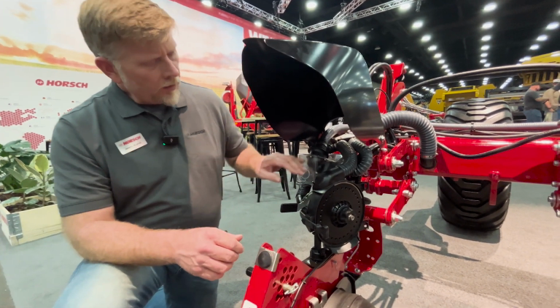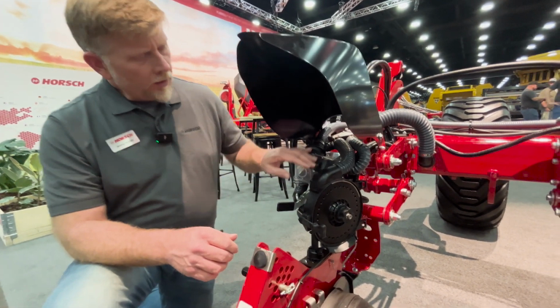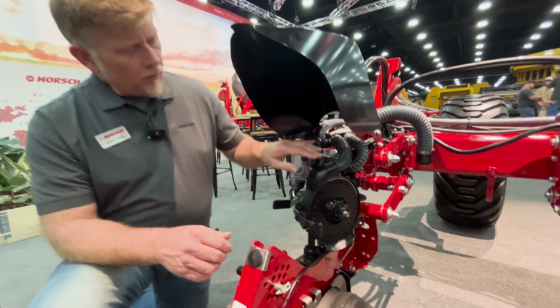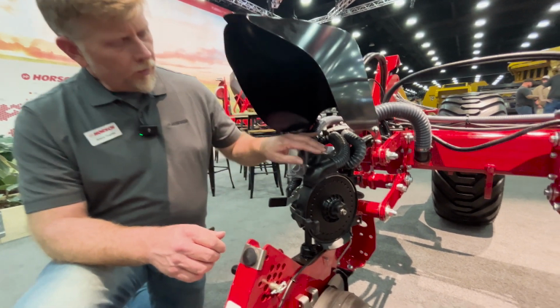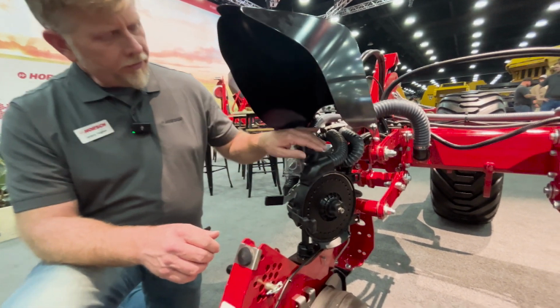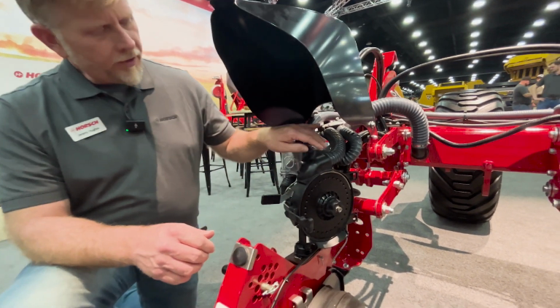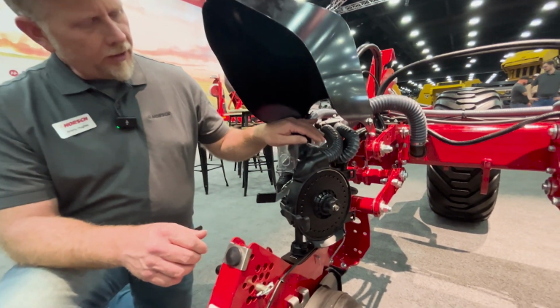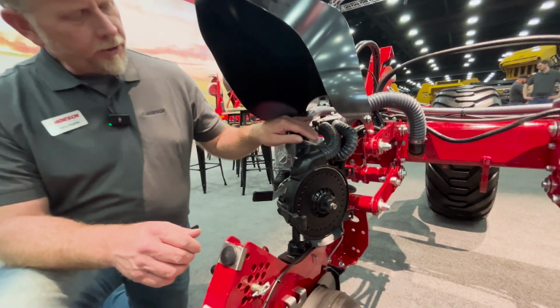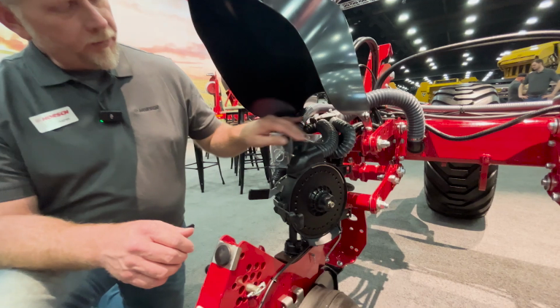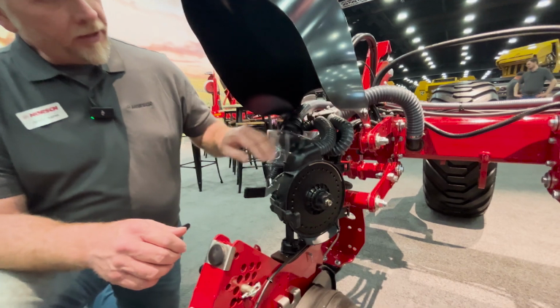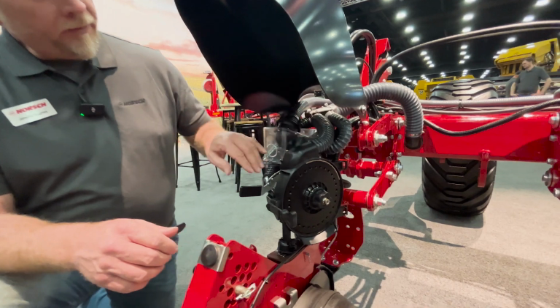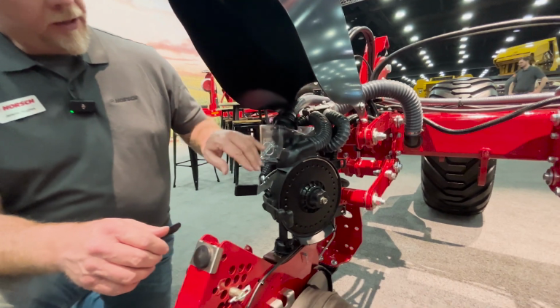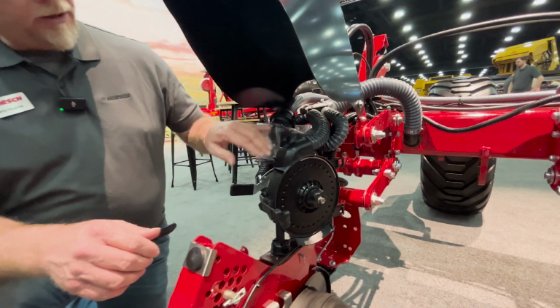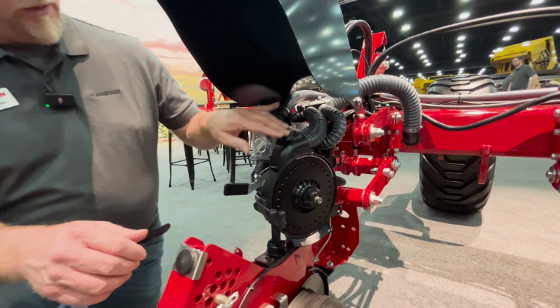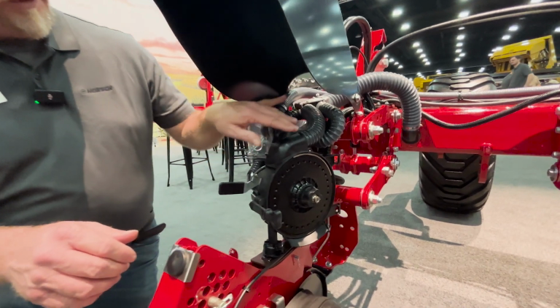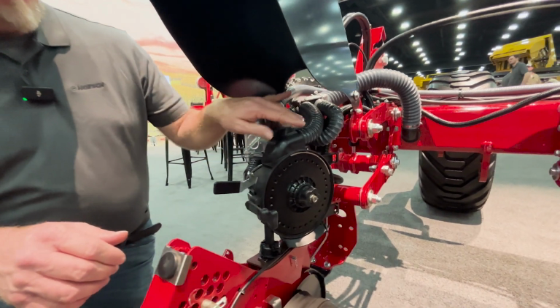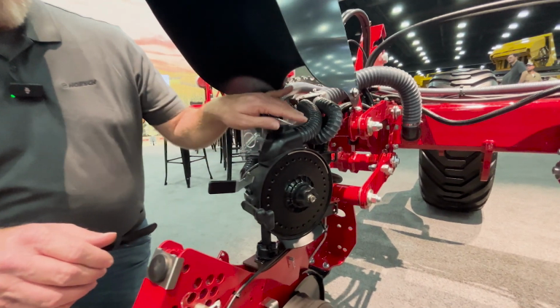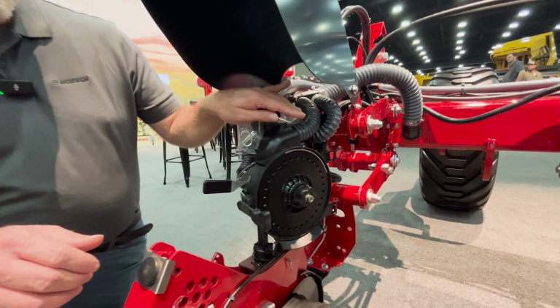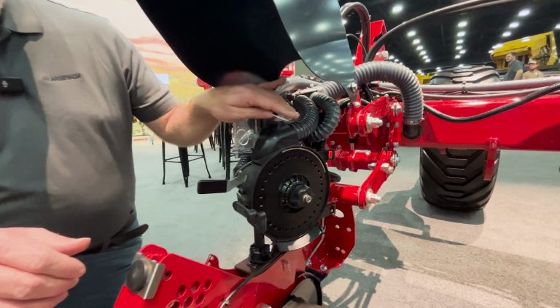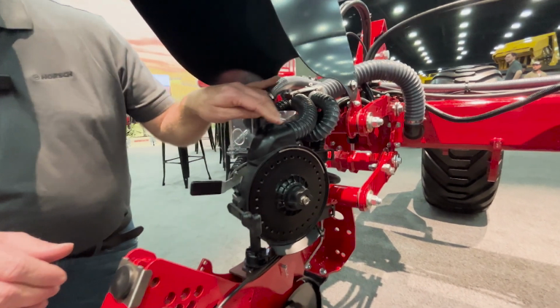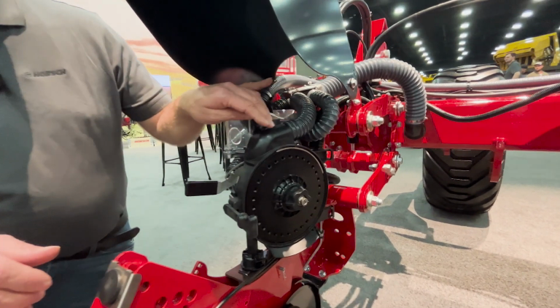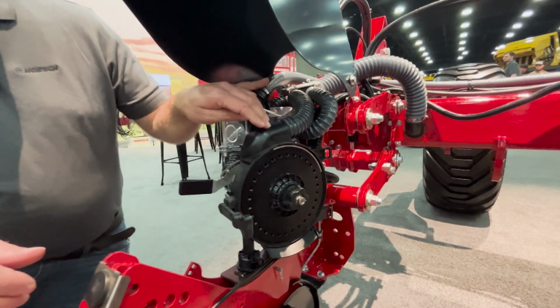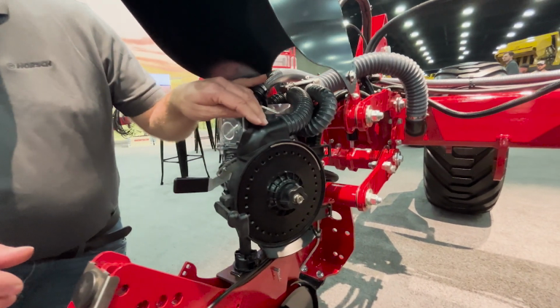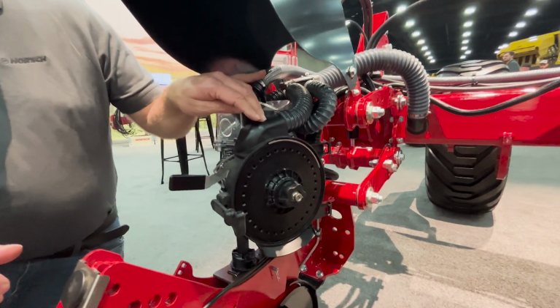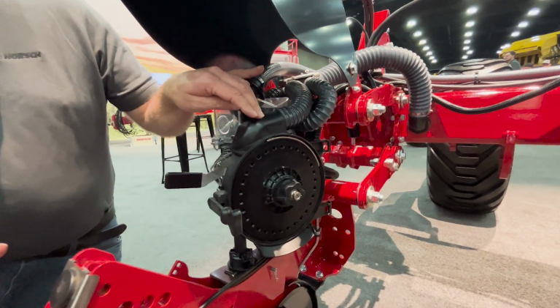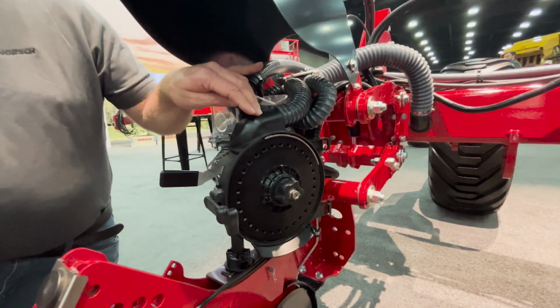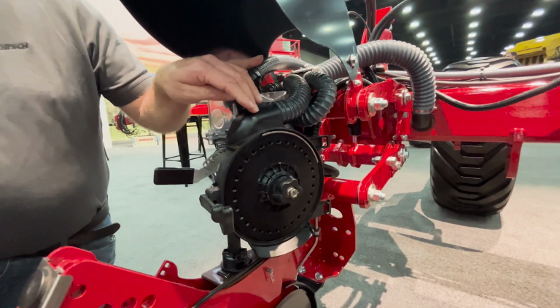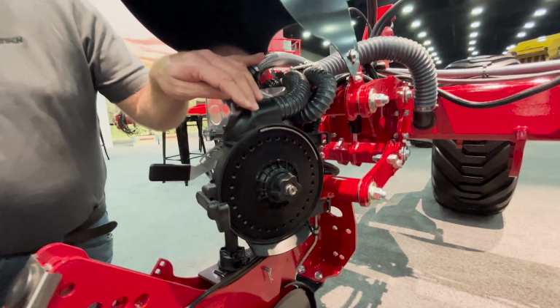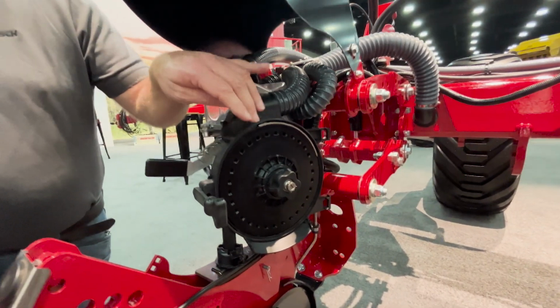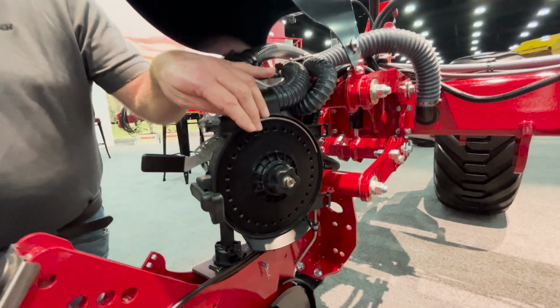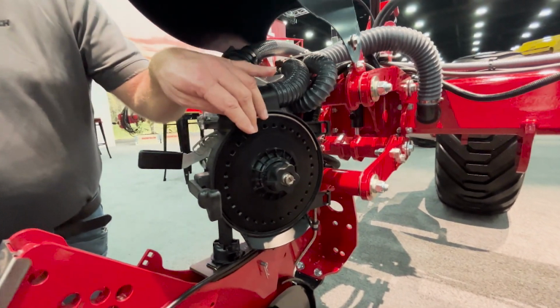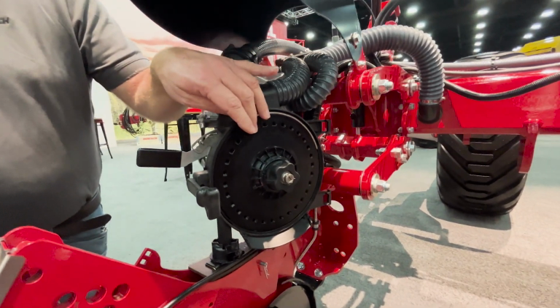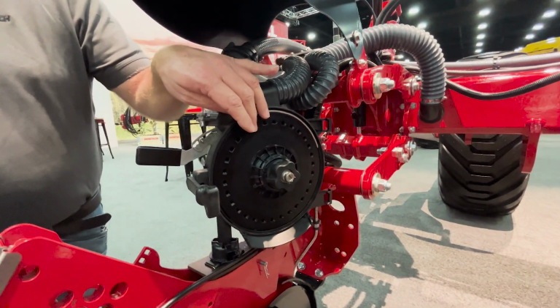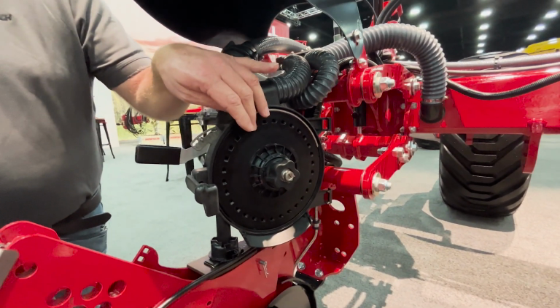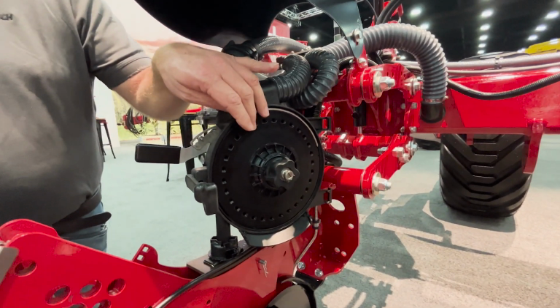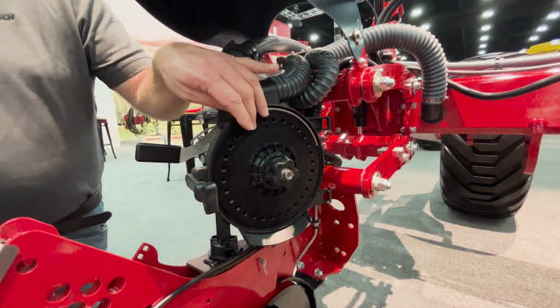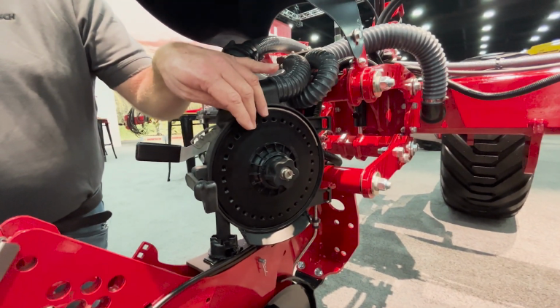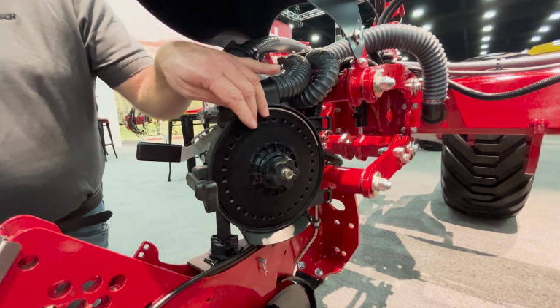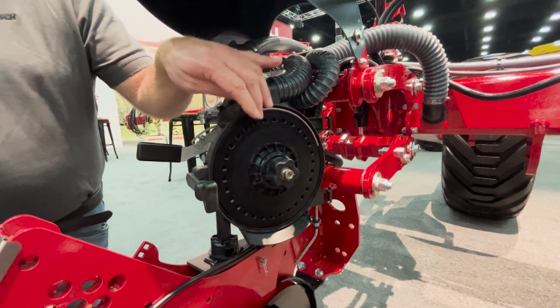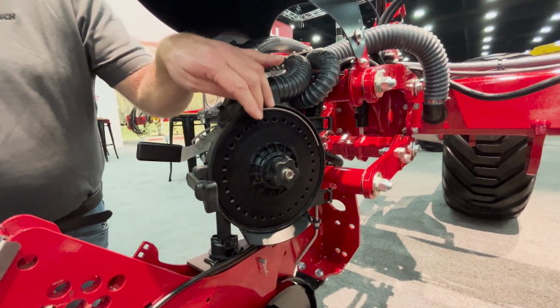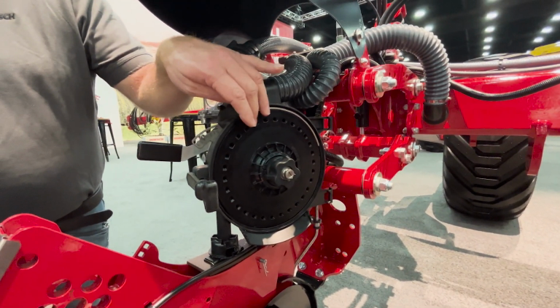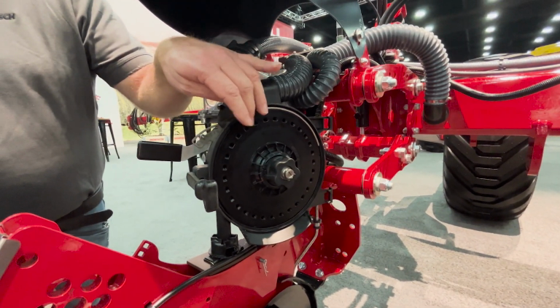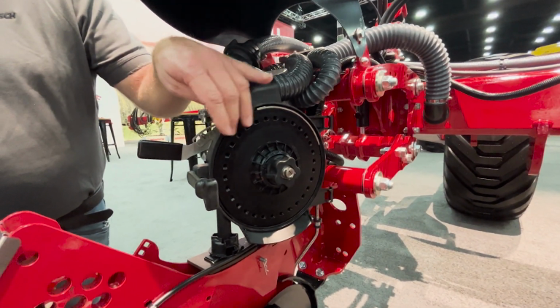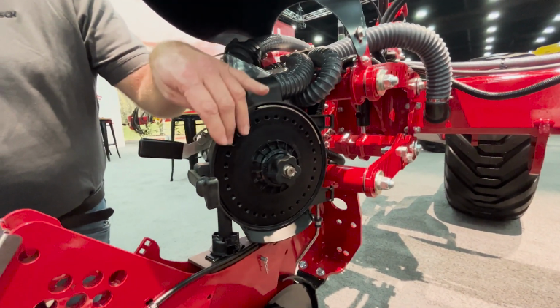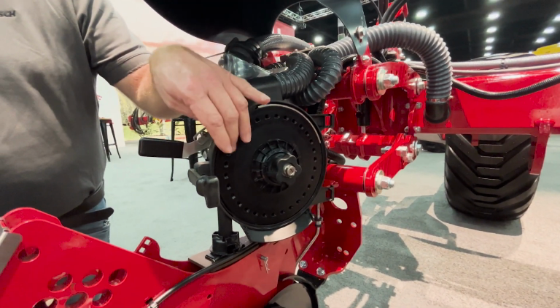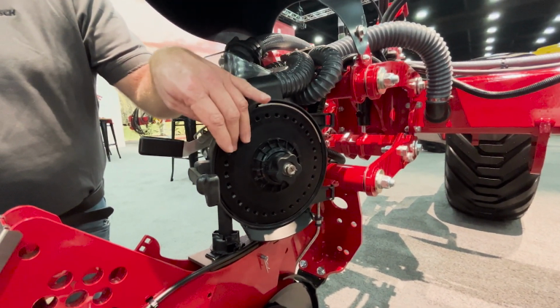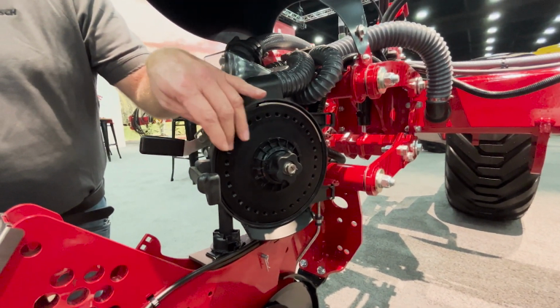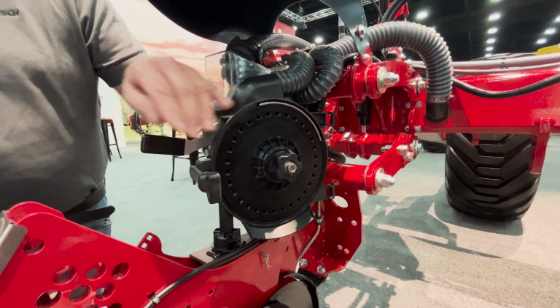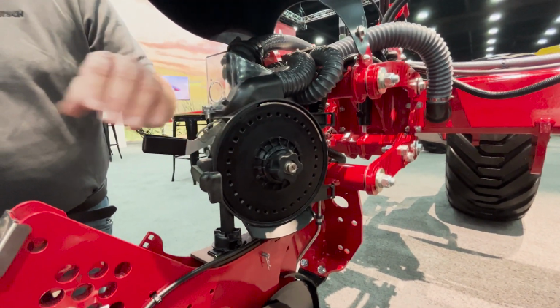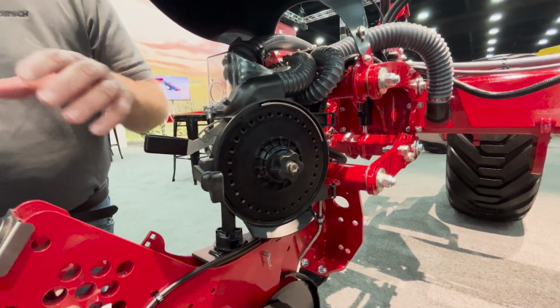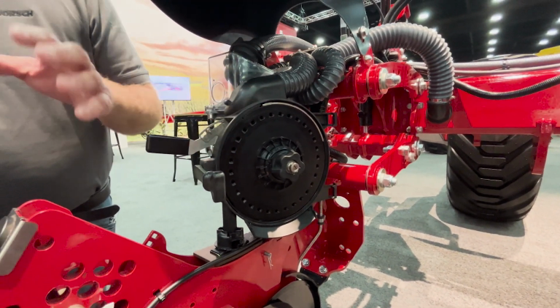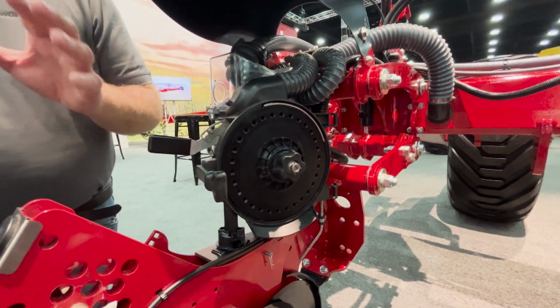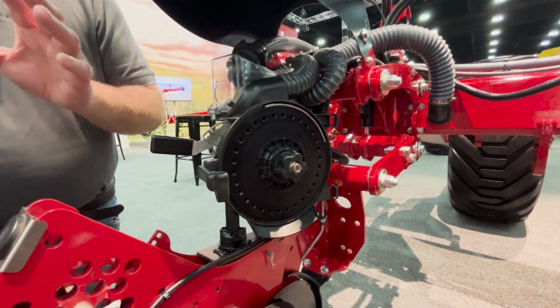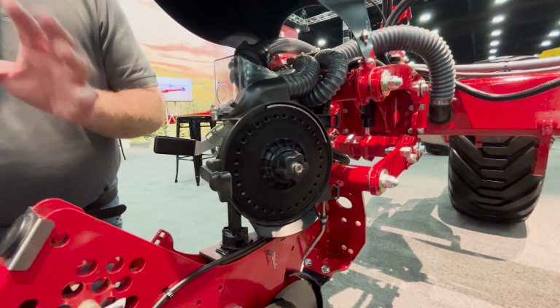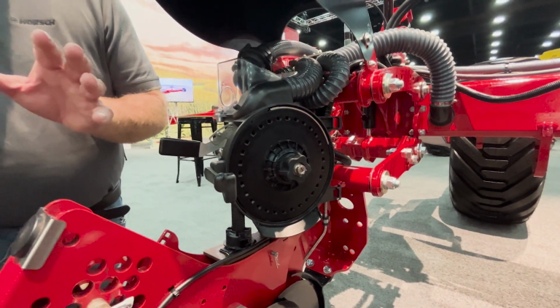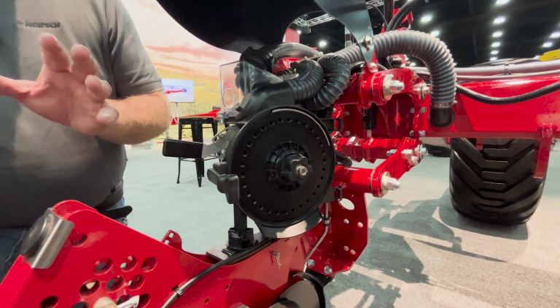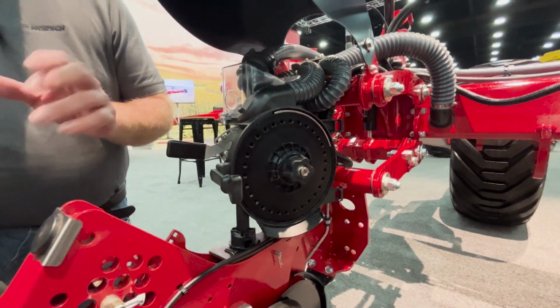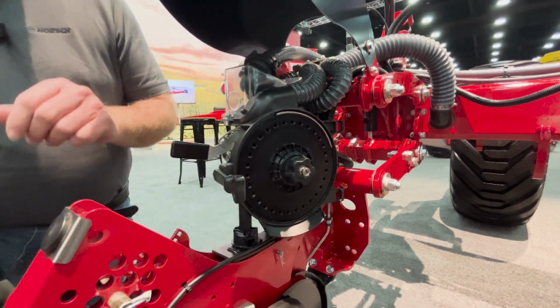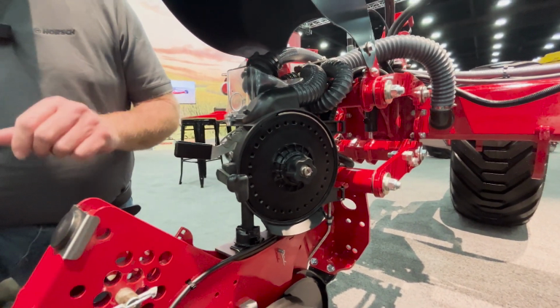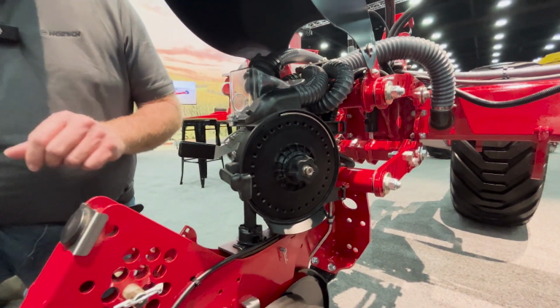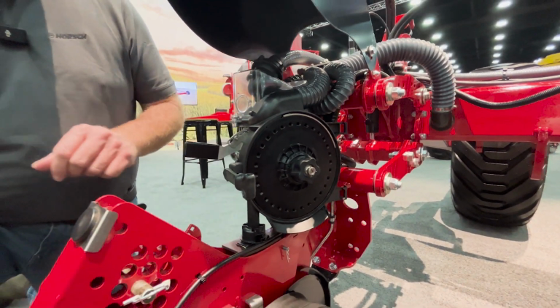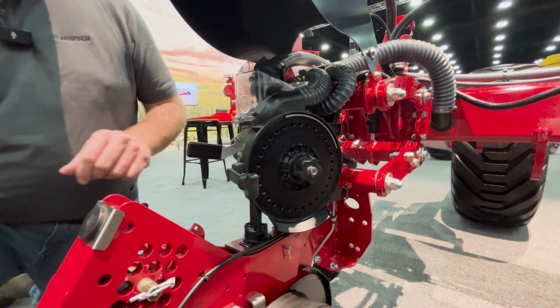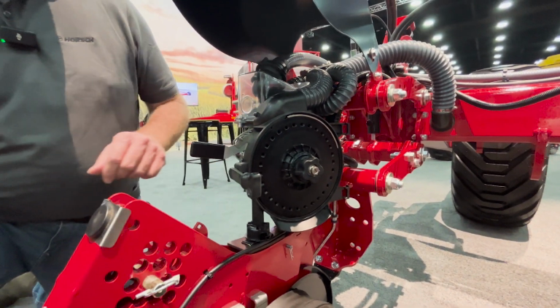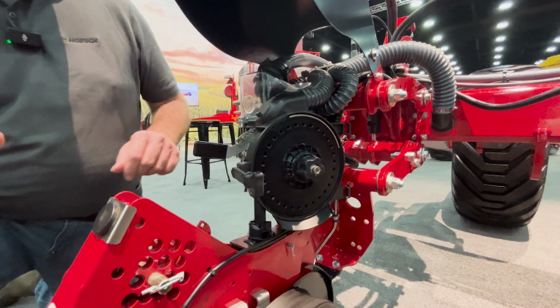With the airspeed meter we're using positive pressure air to push the seed into the holes here on the disc to accomplish our singulation.